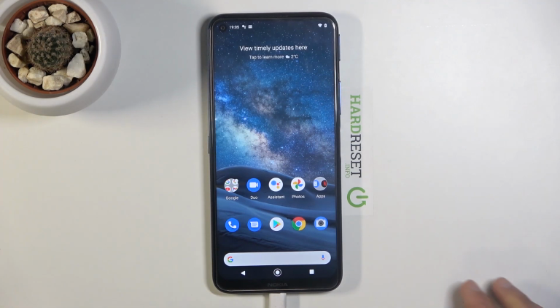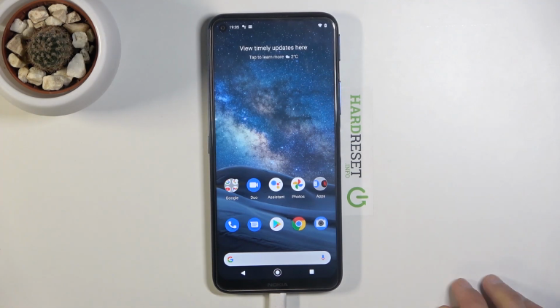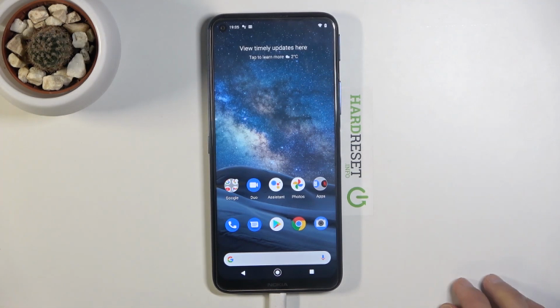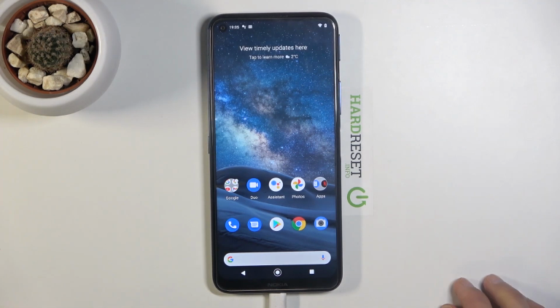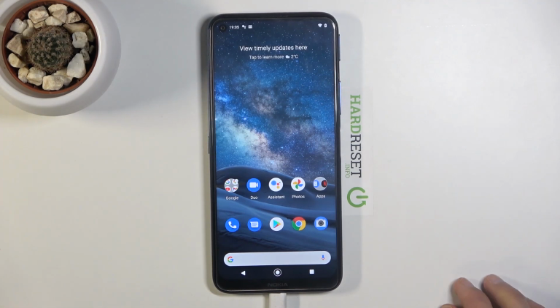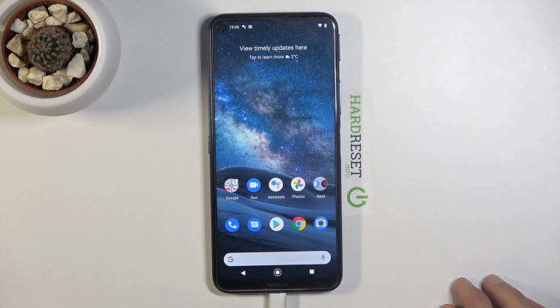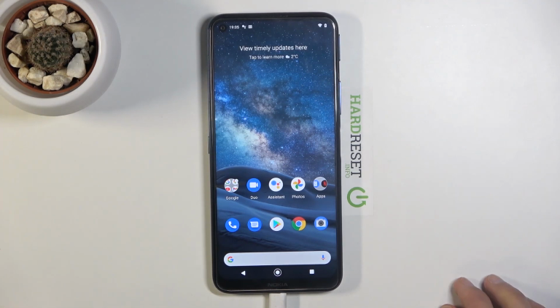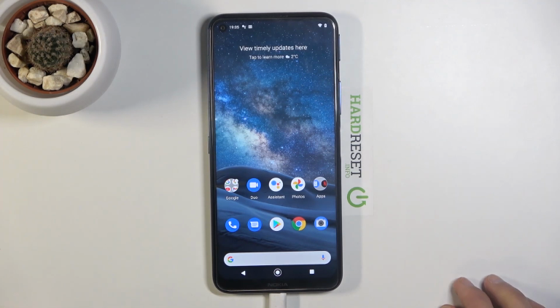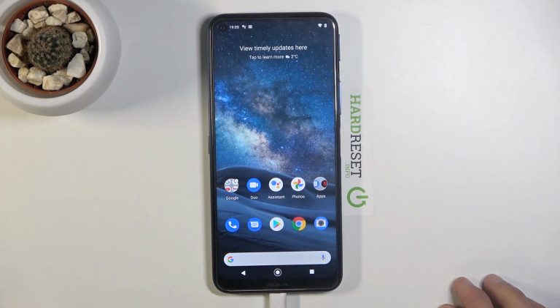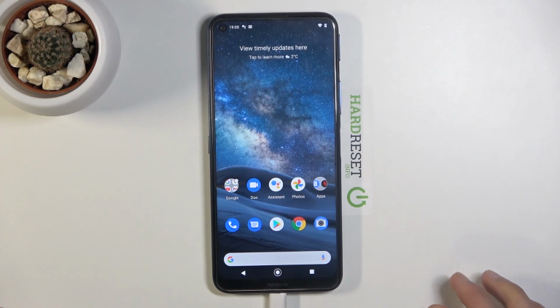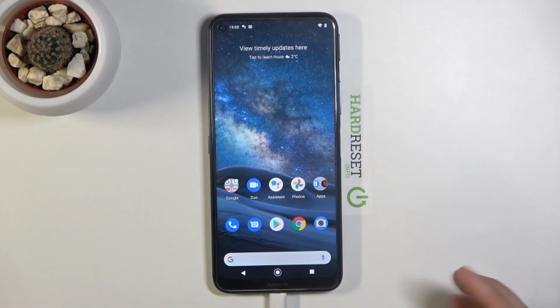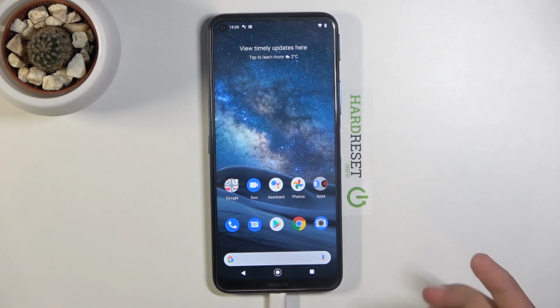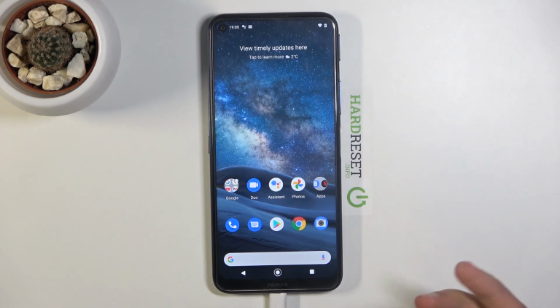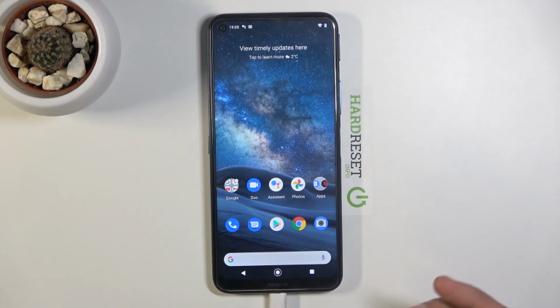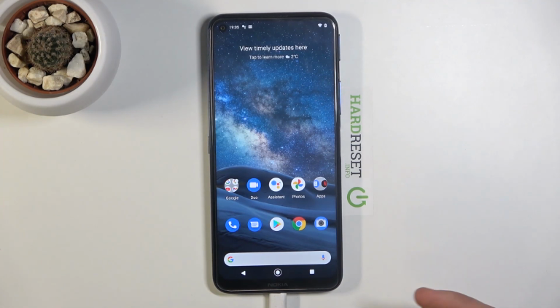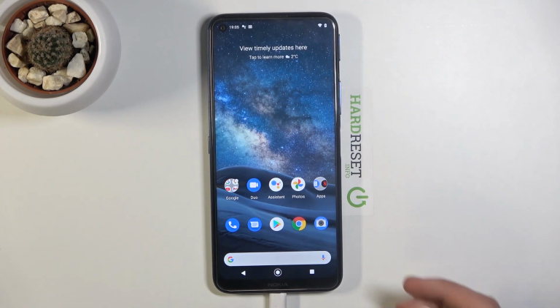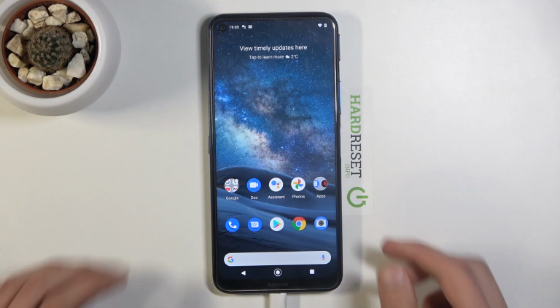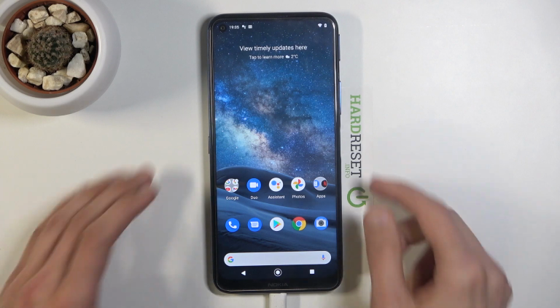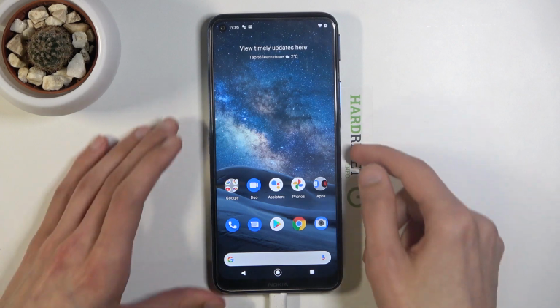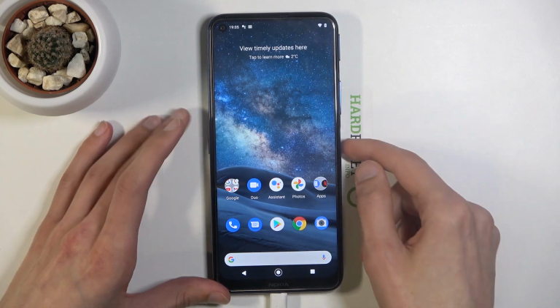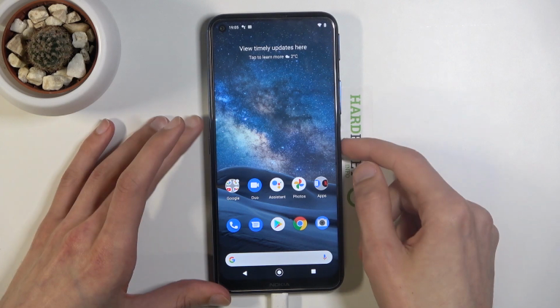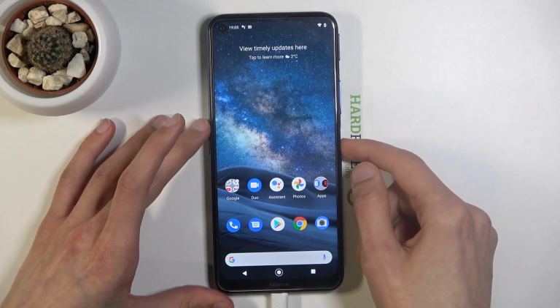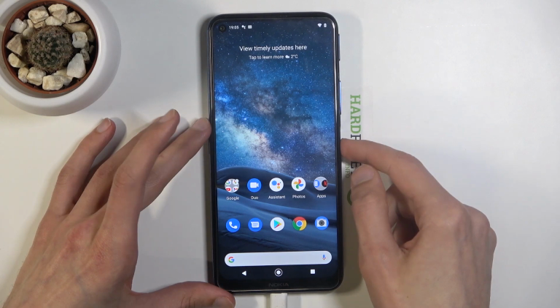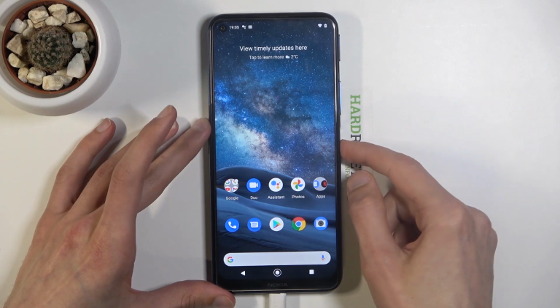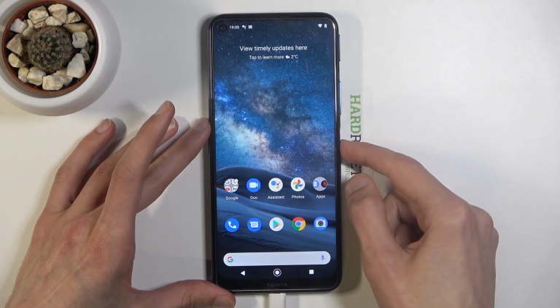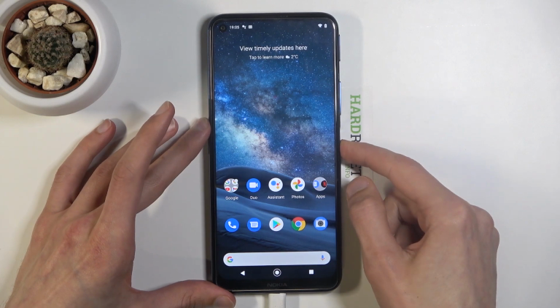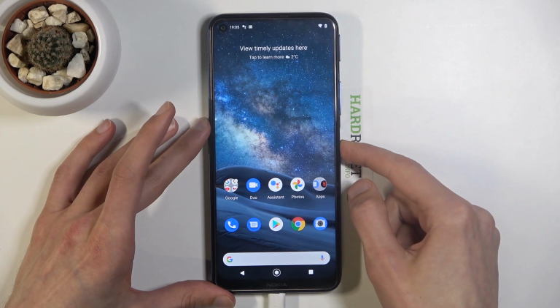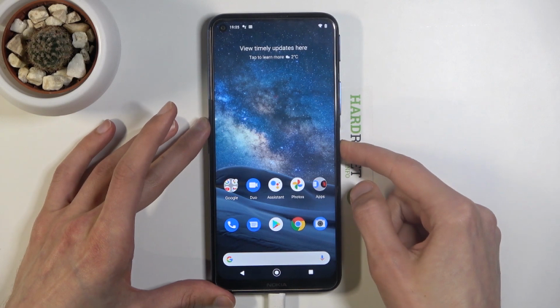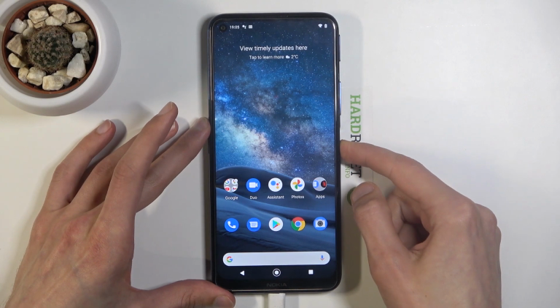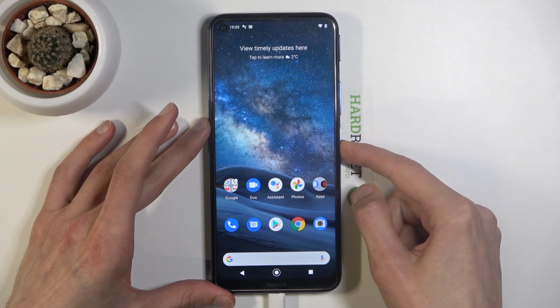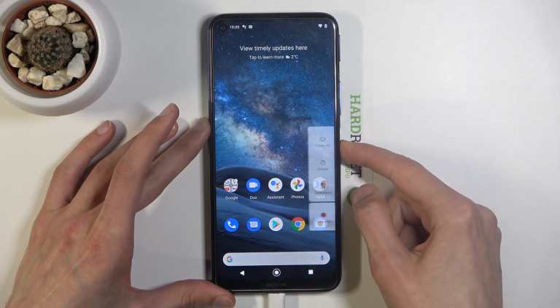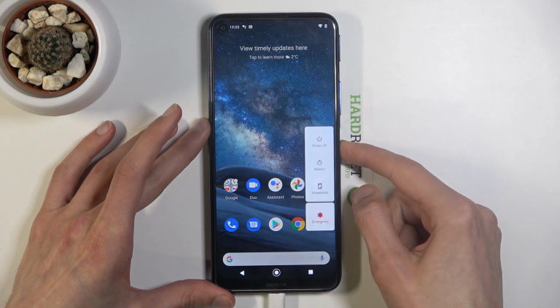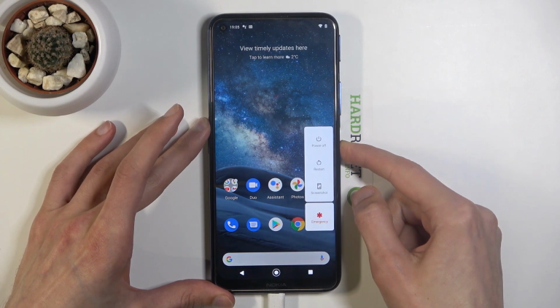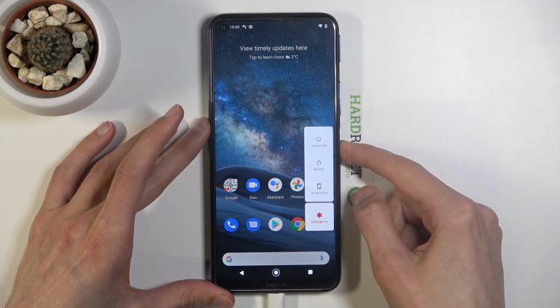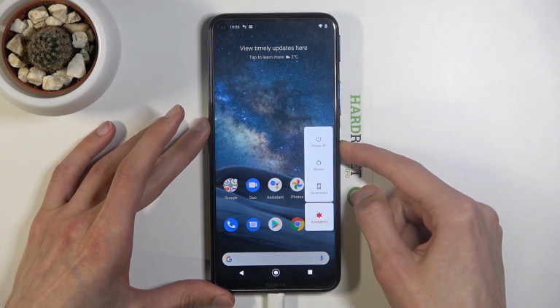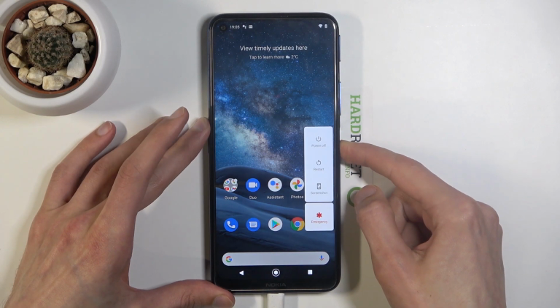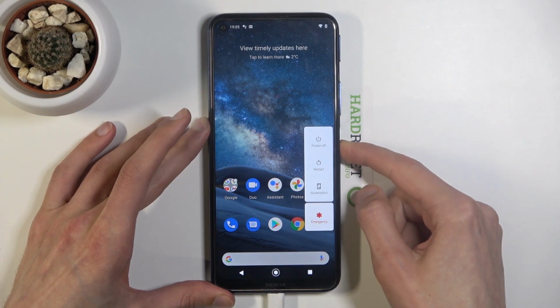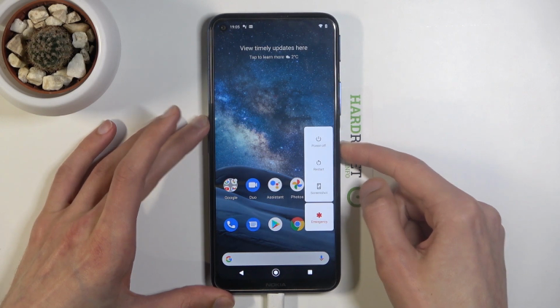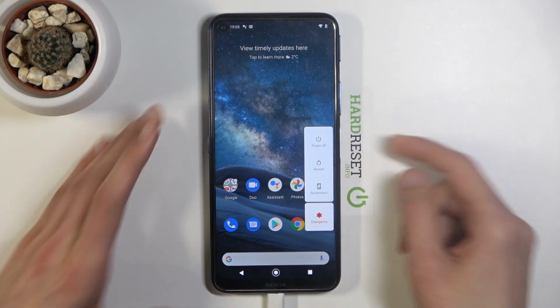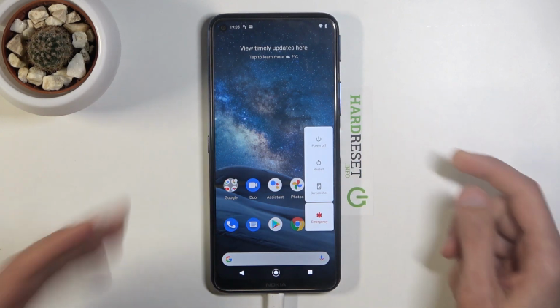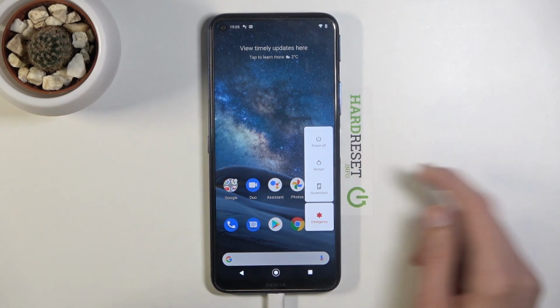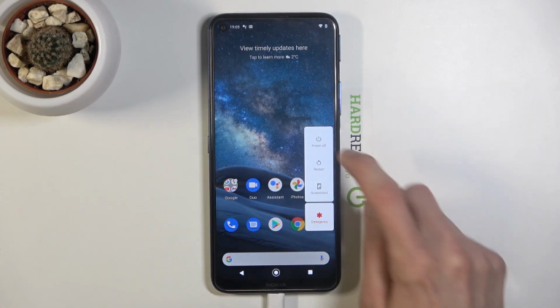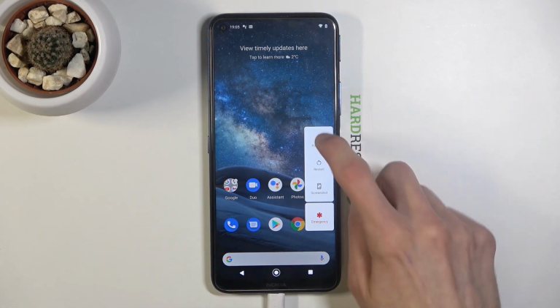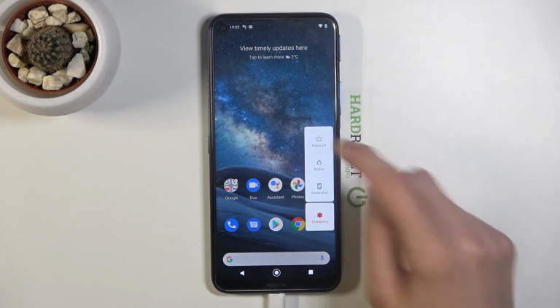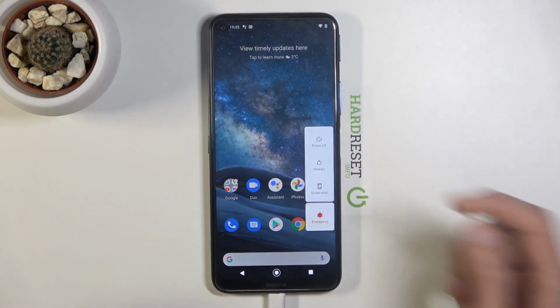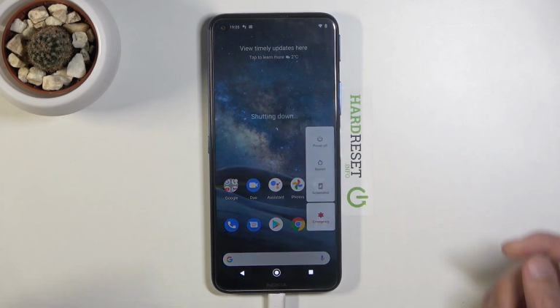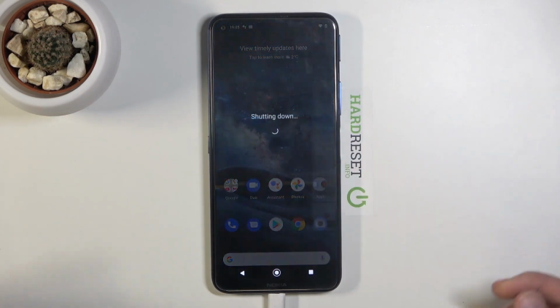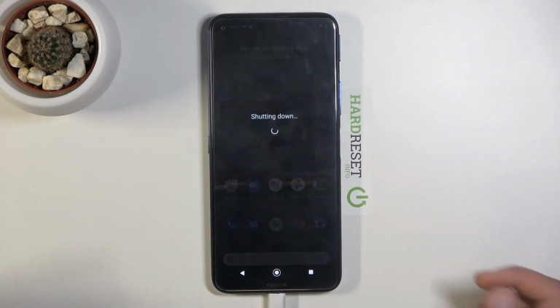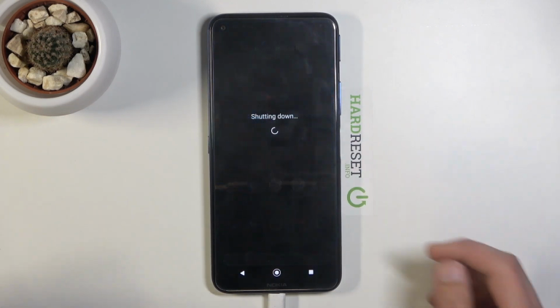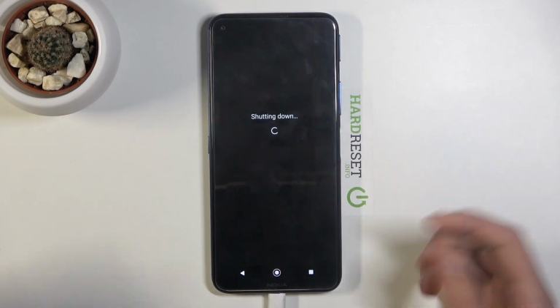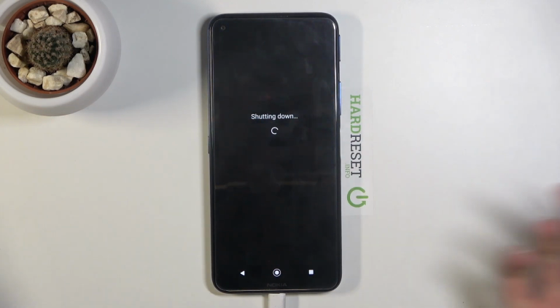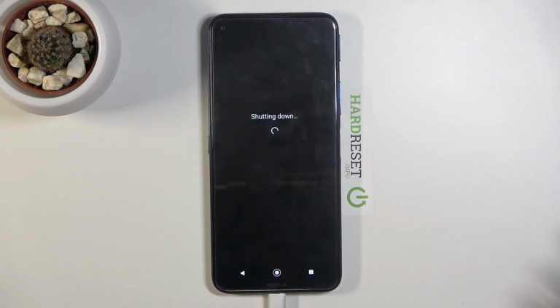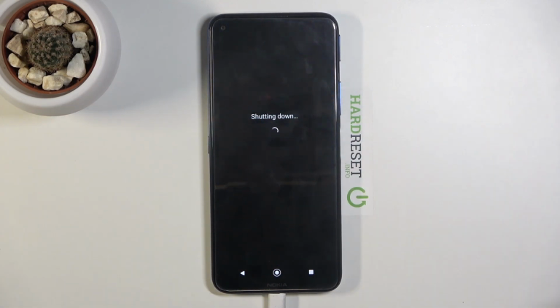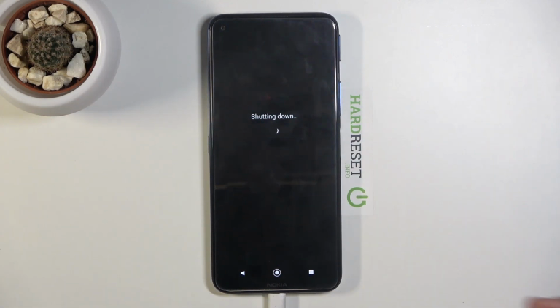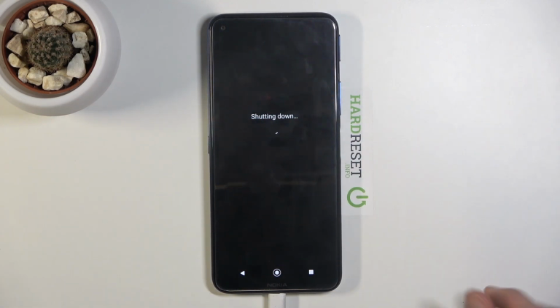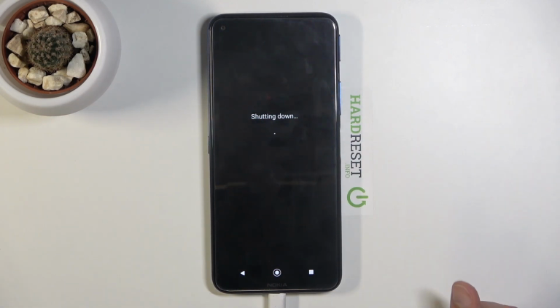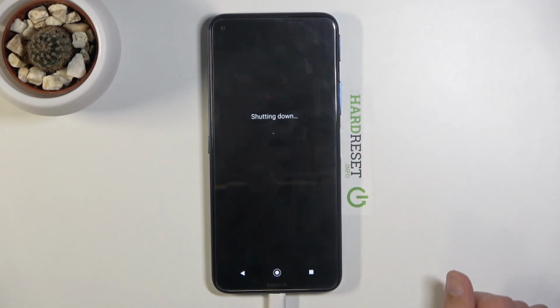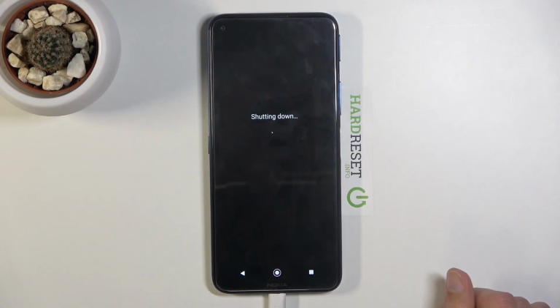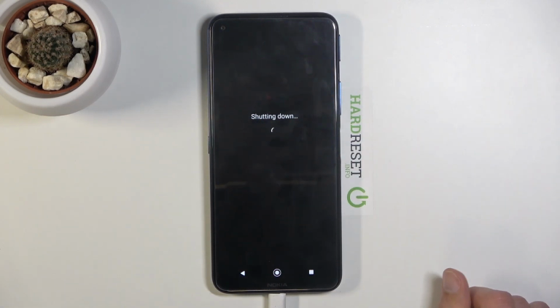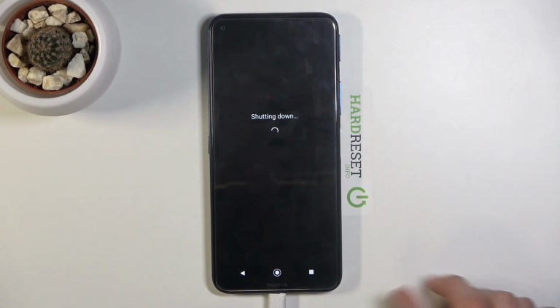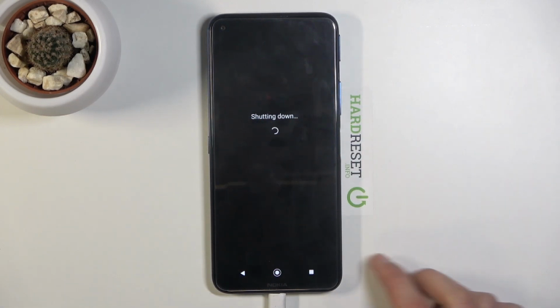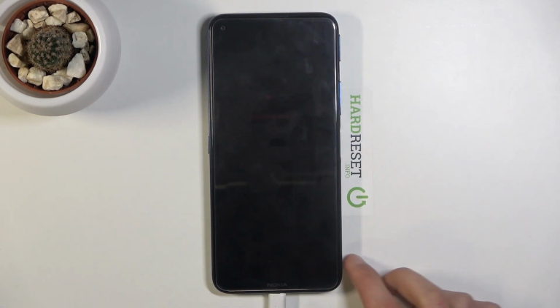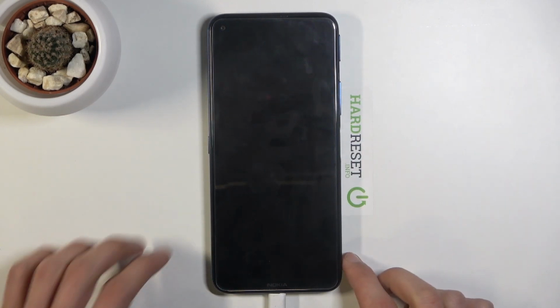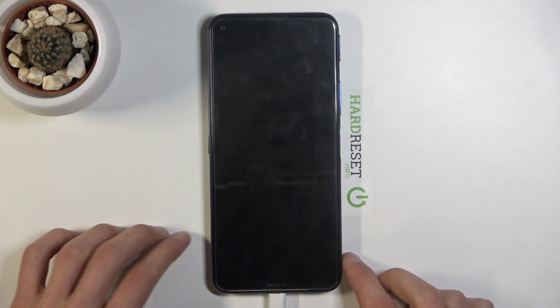From there, what you want to do is simply power off the device. Hold the power key, select power off, and wait for it to shut off.